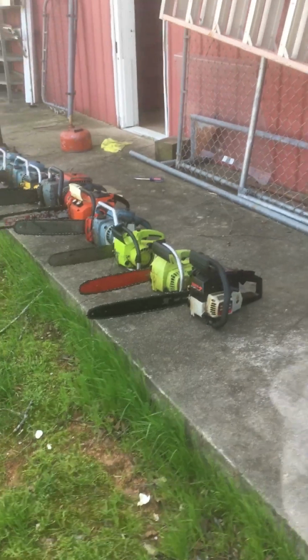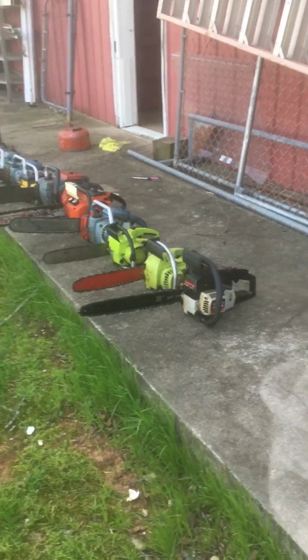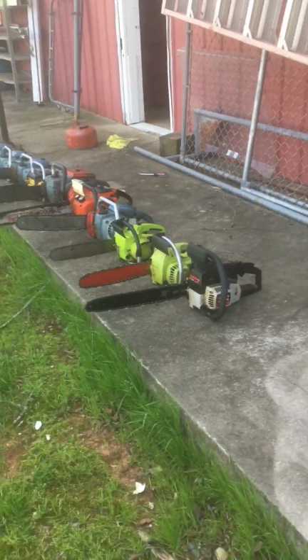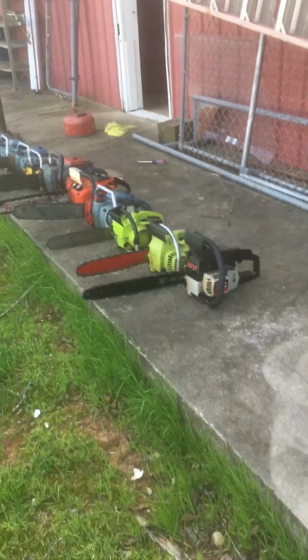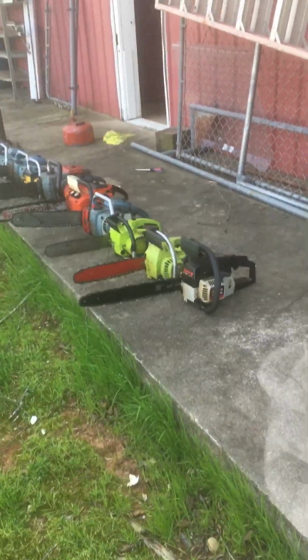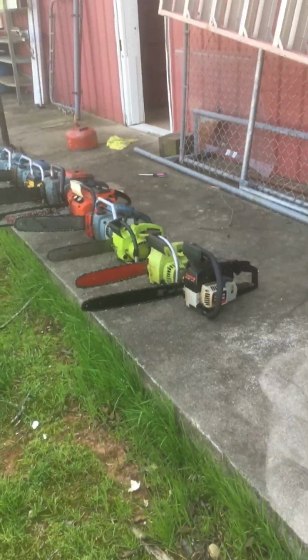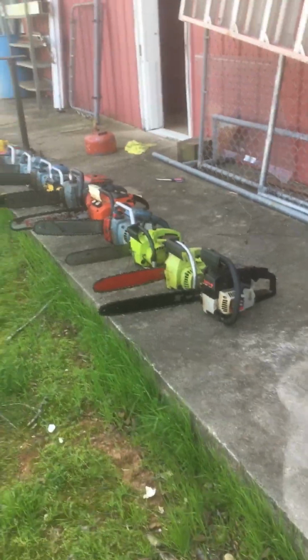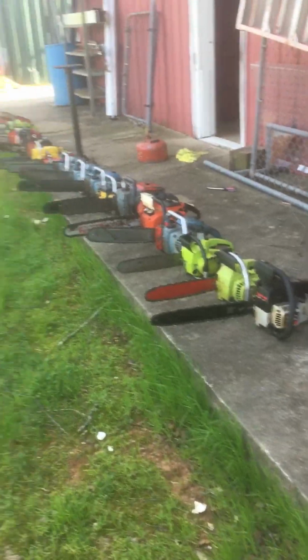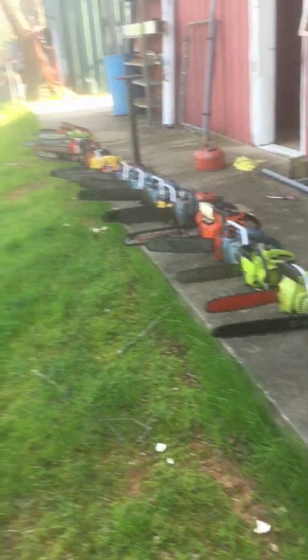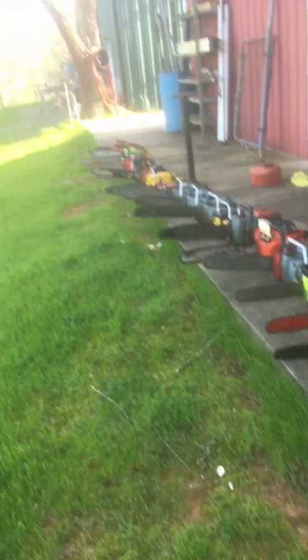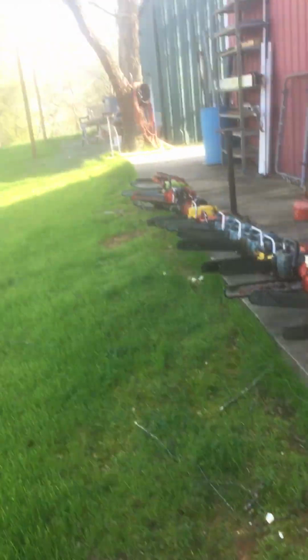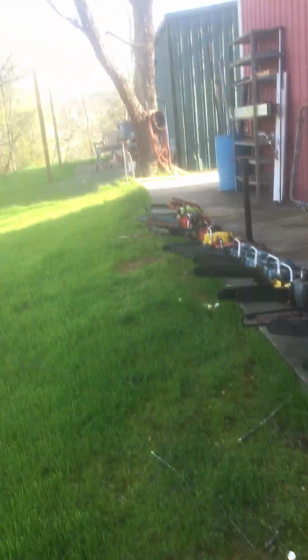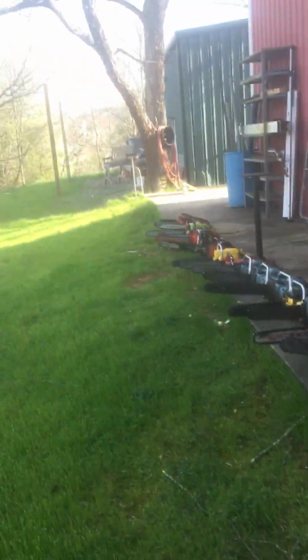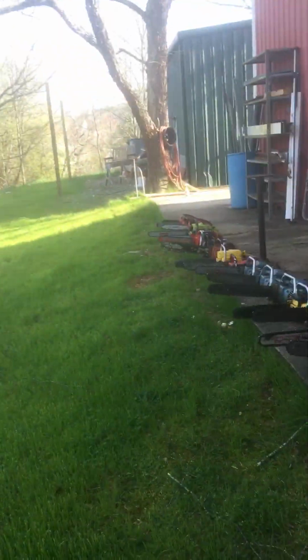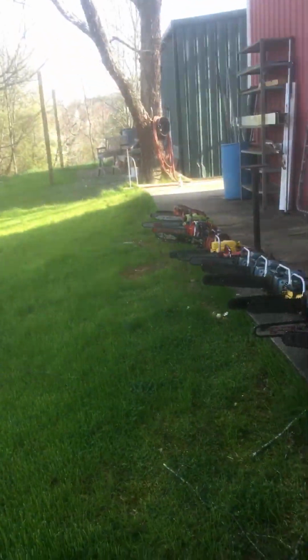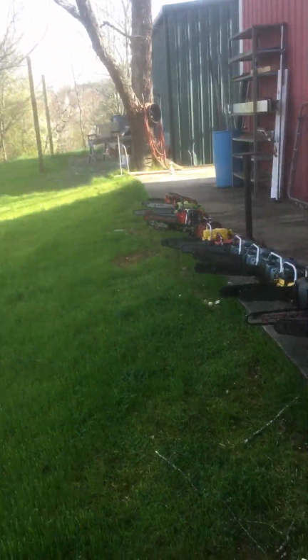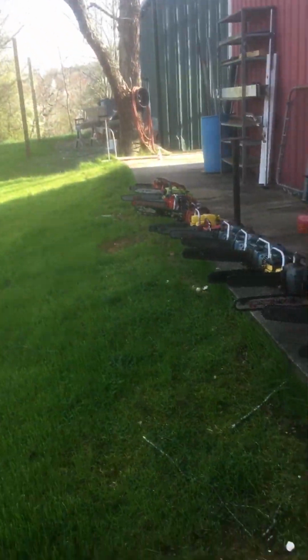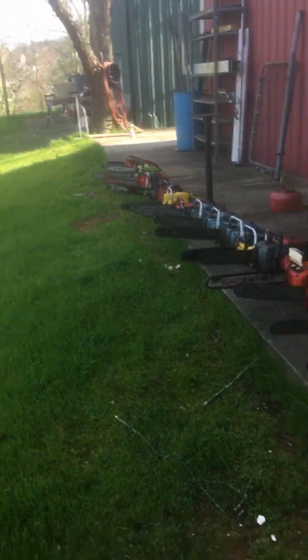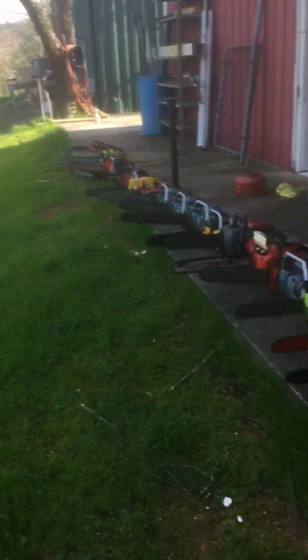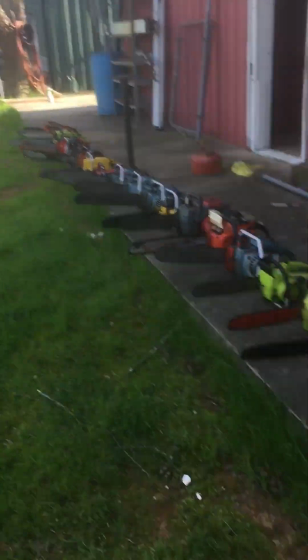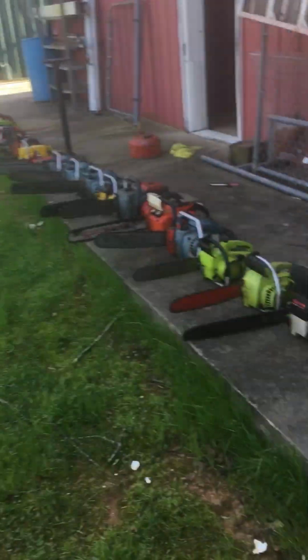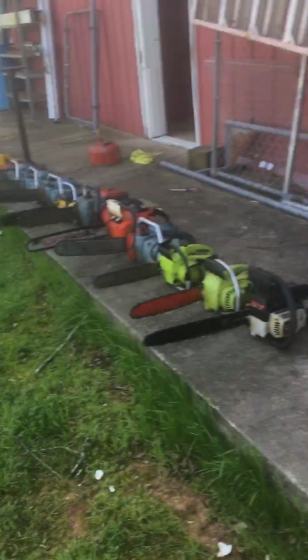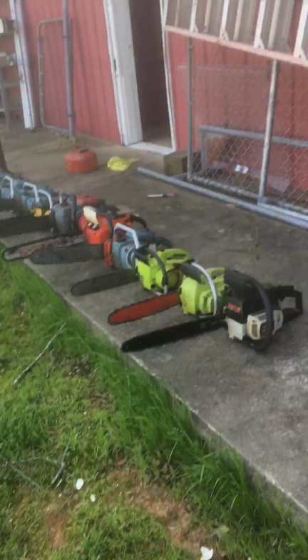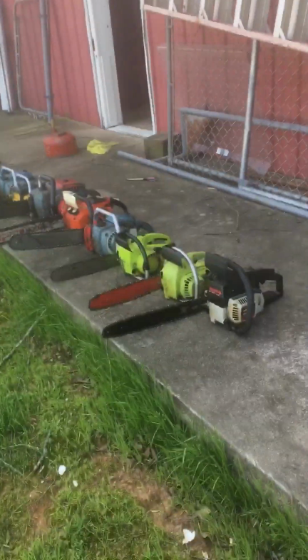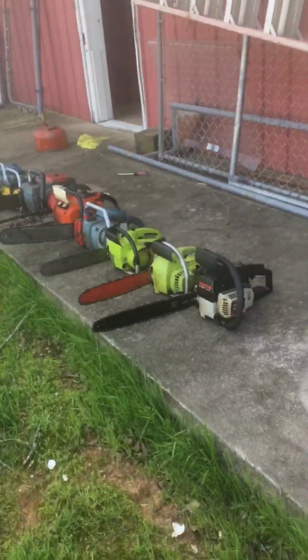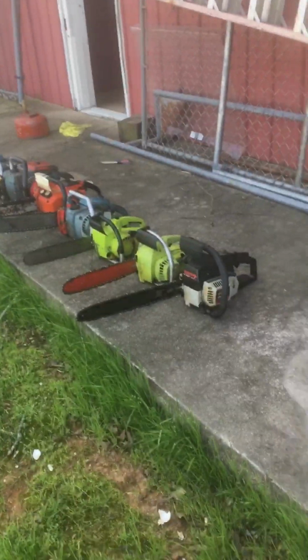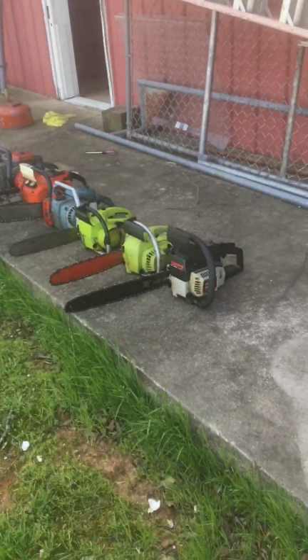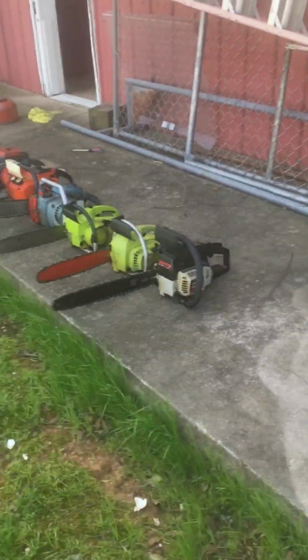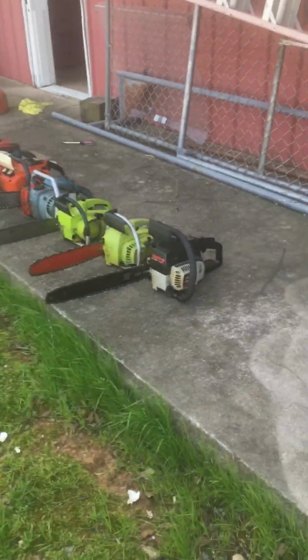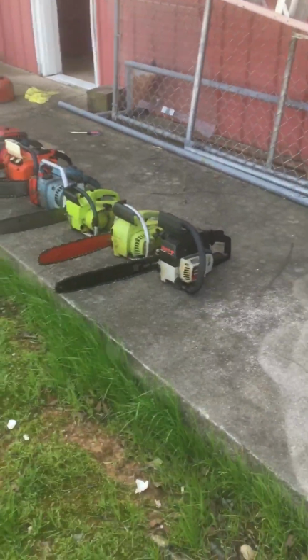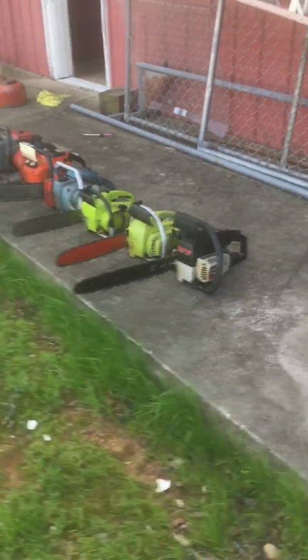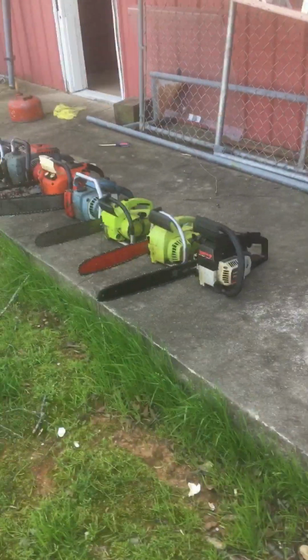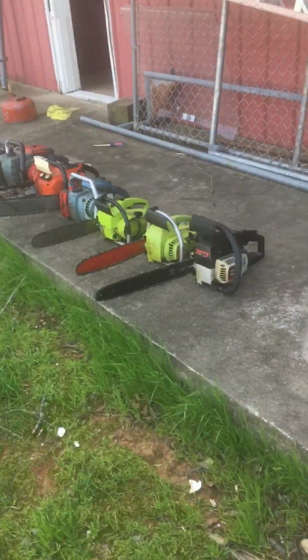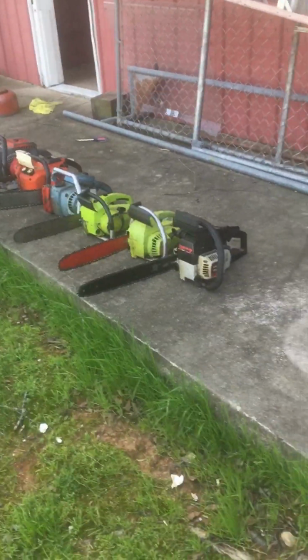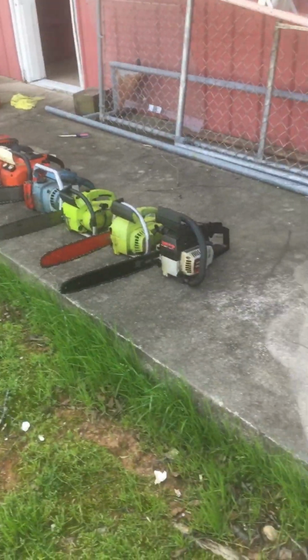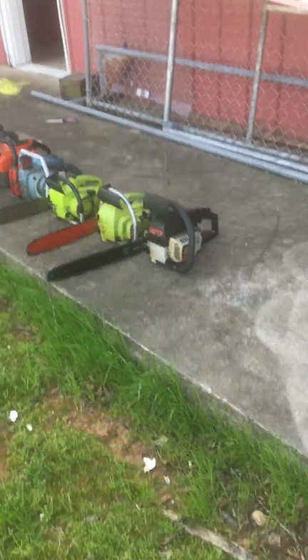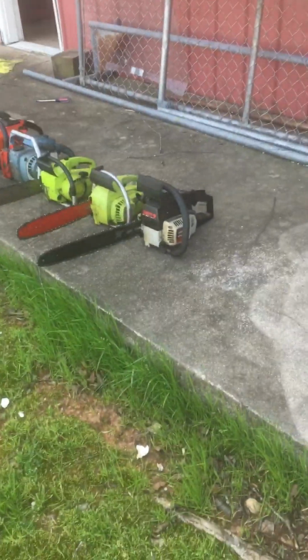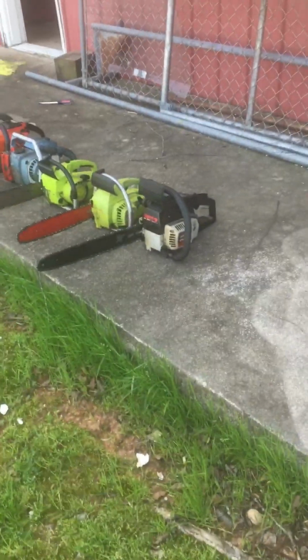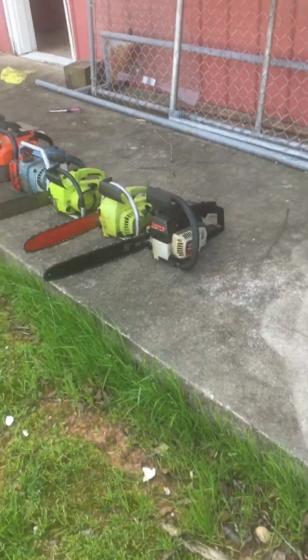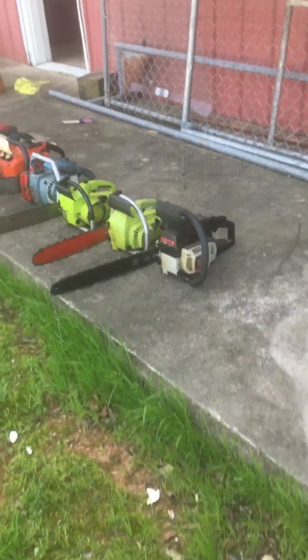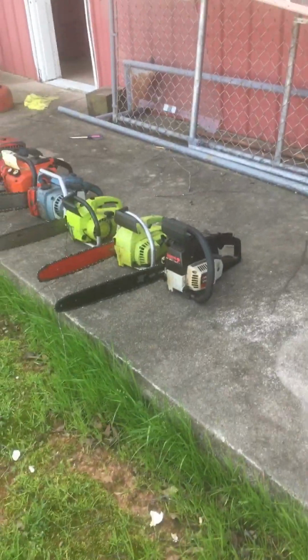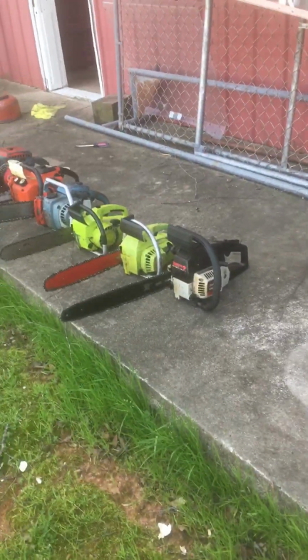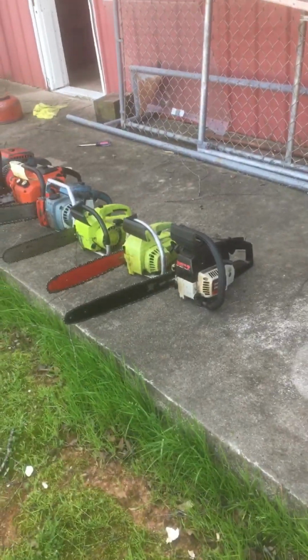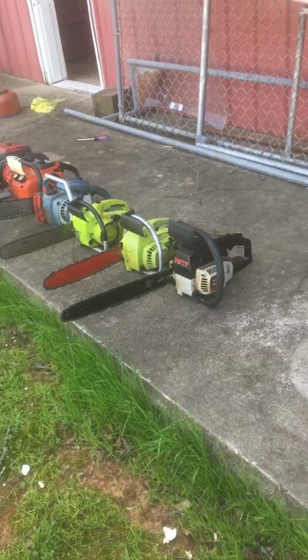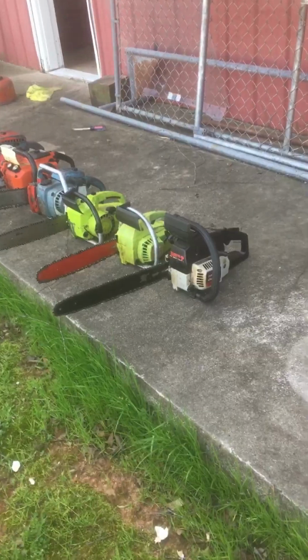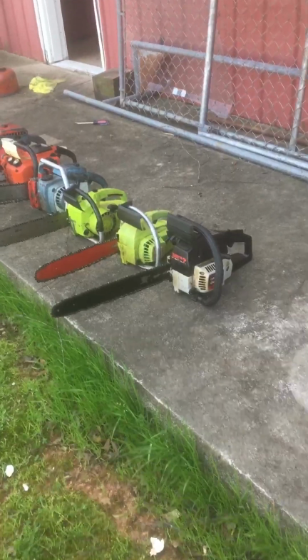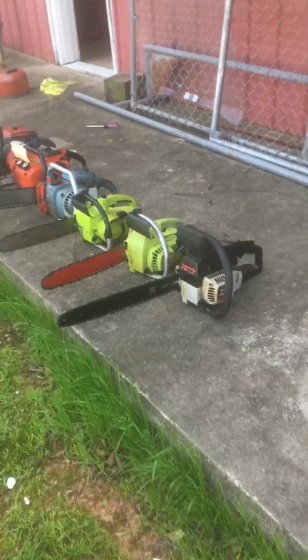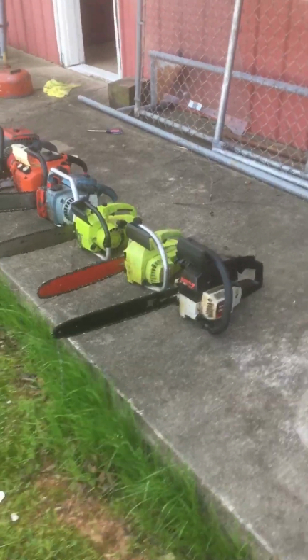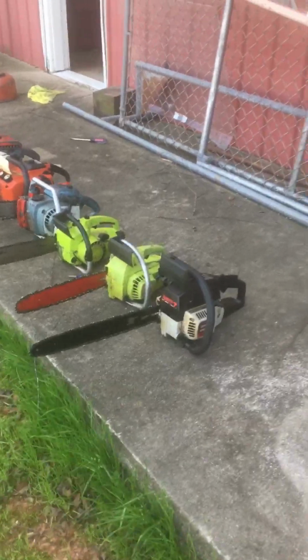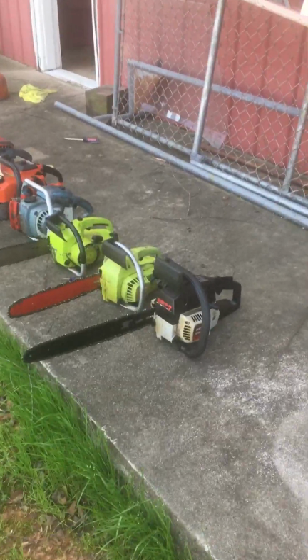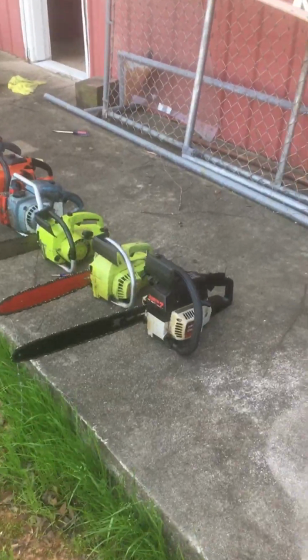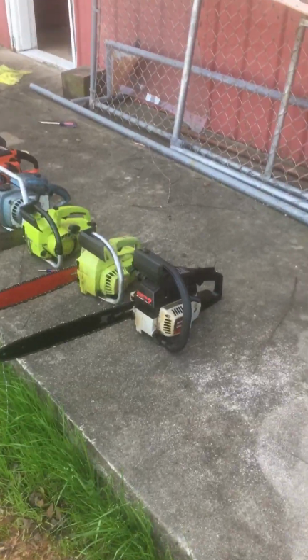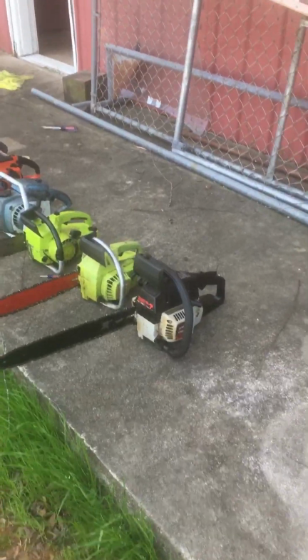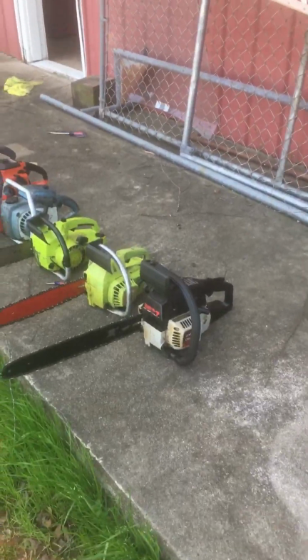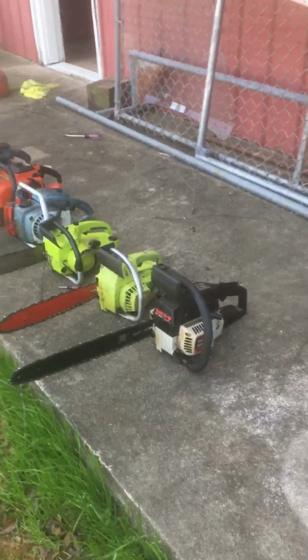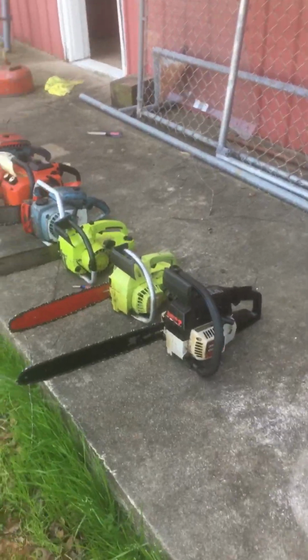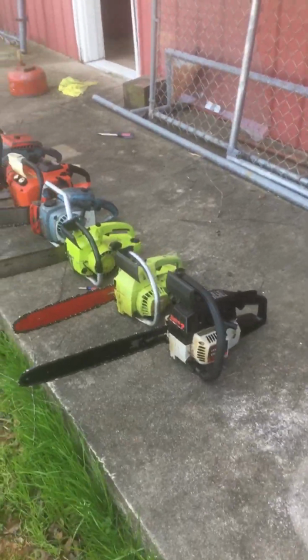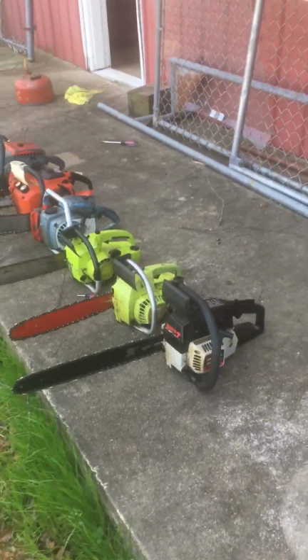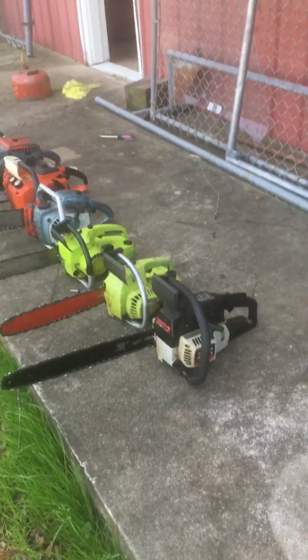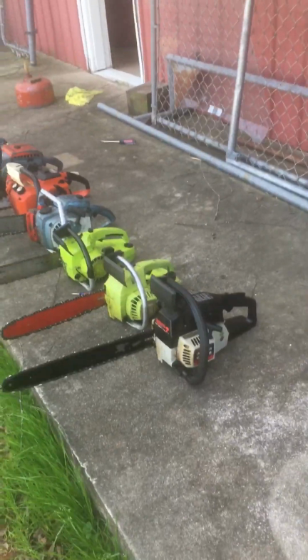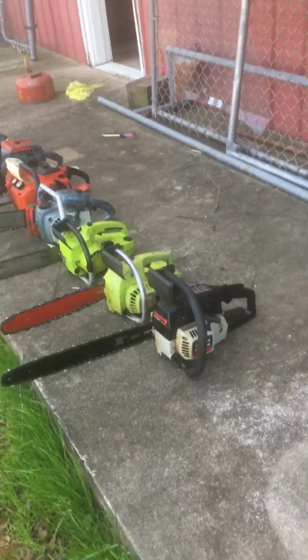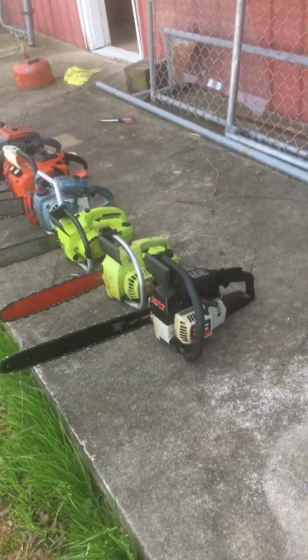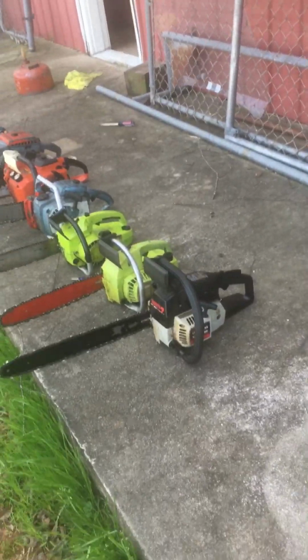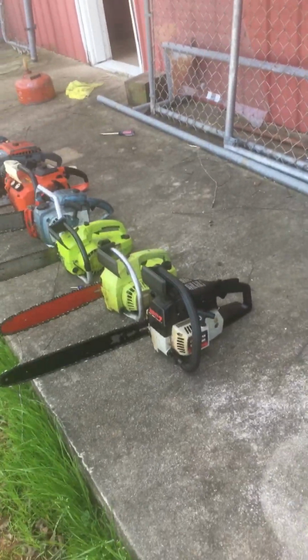This video is going to be about all the running chainsaws I own. These are all the runners — not any other project — these all run.